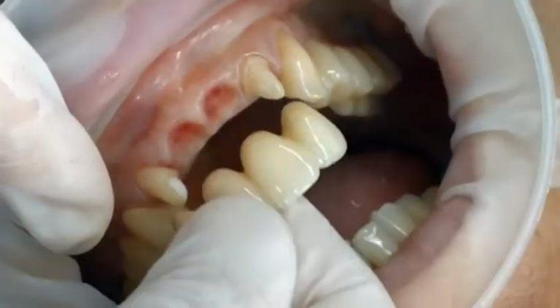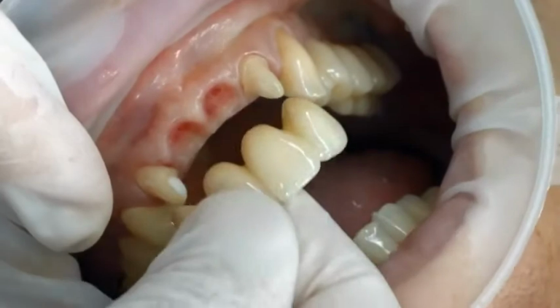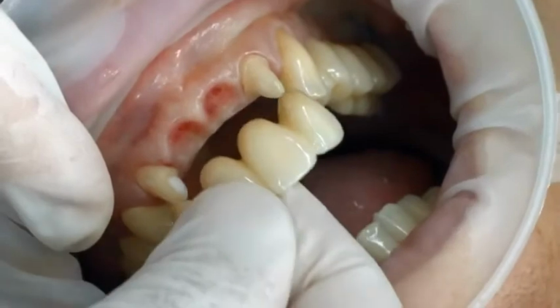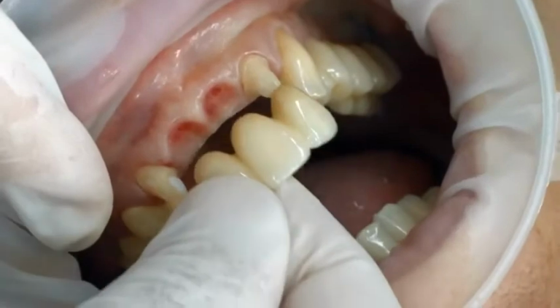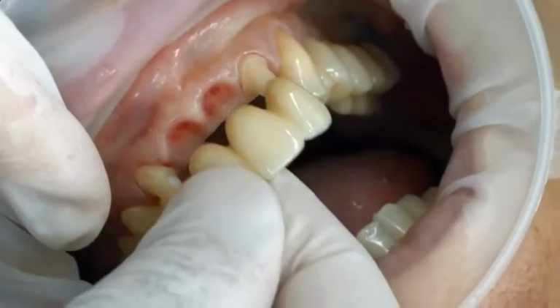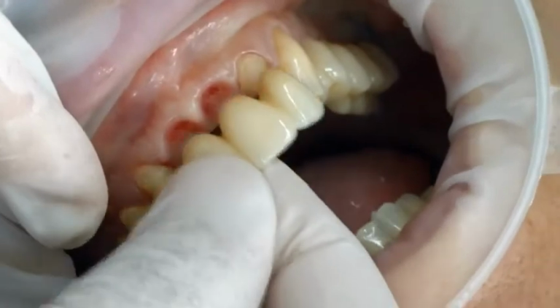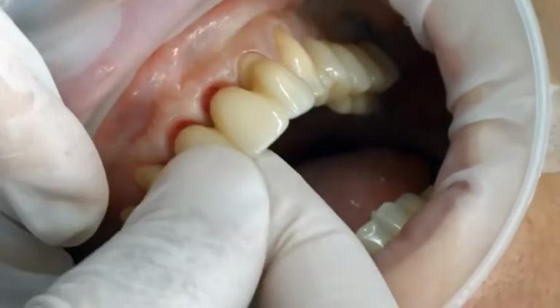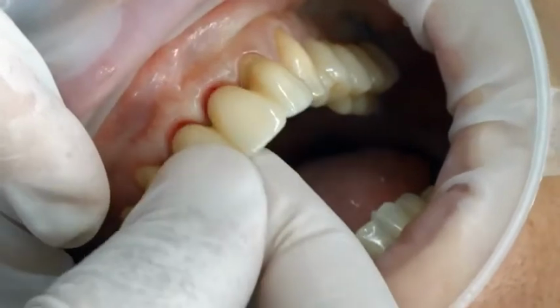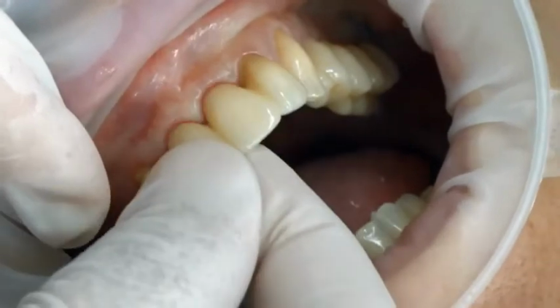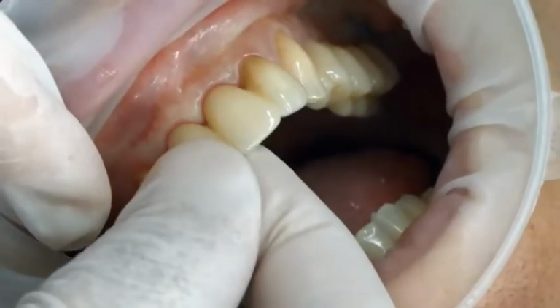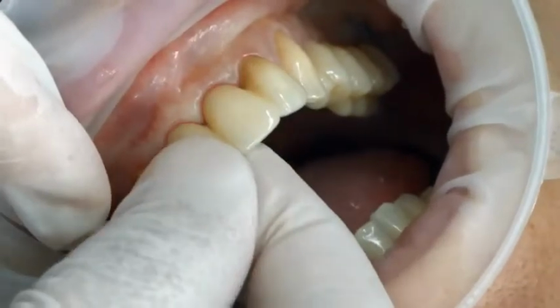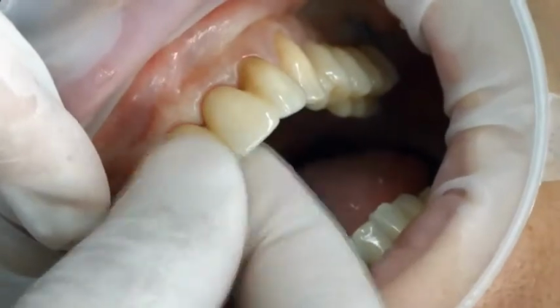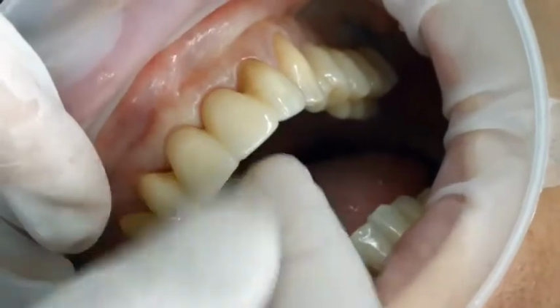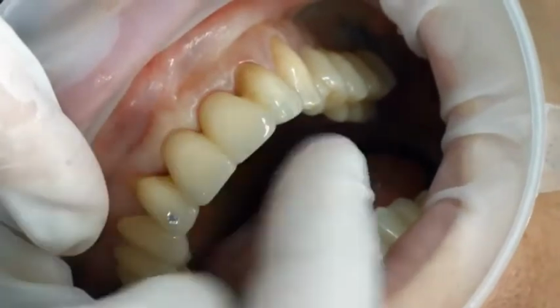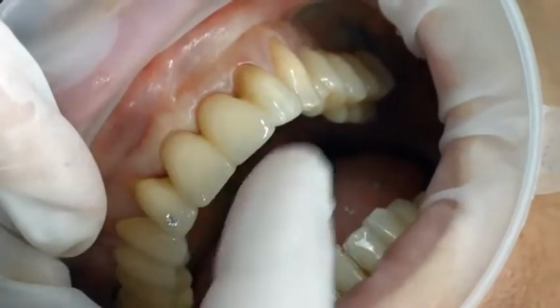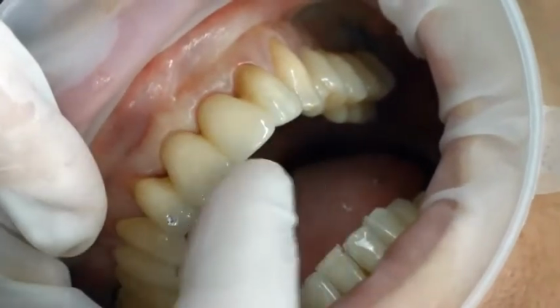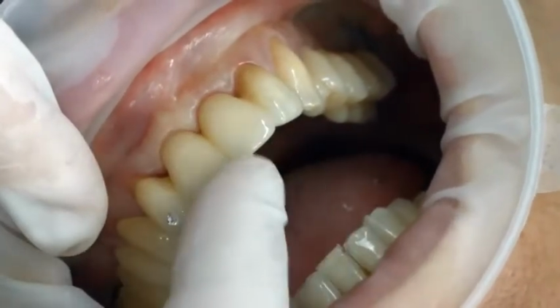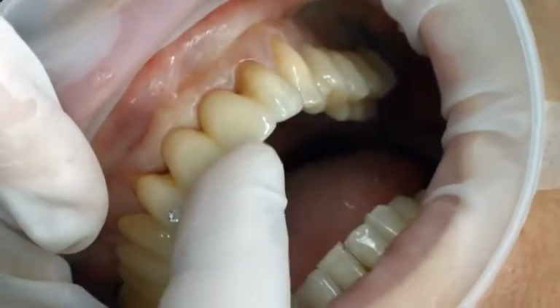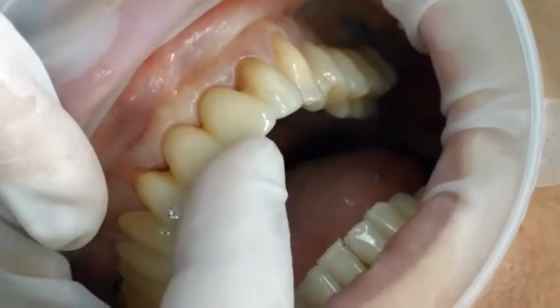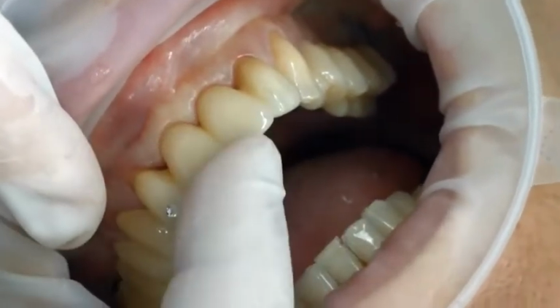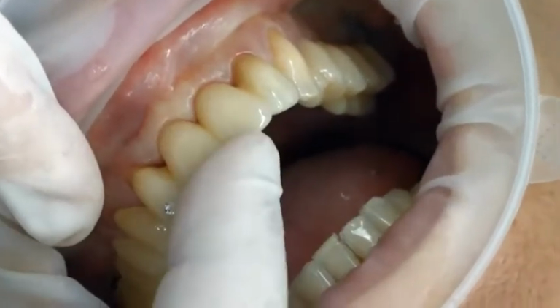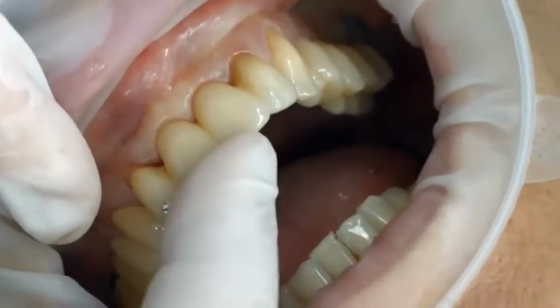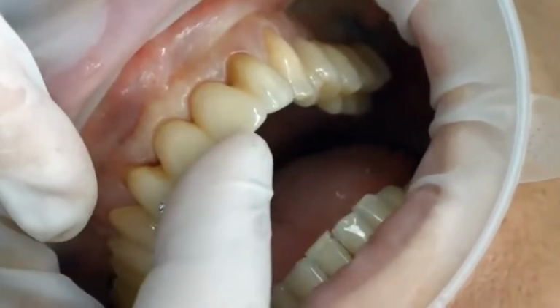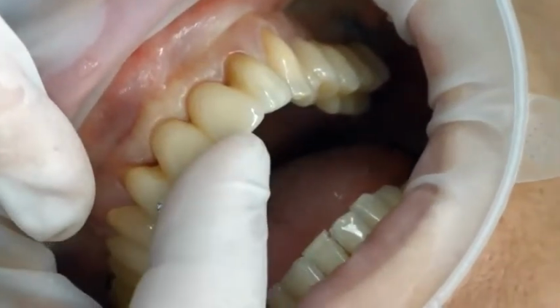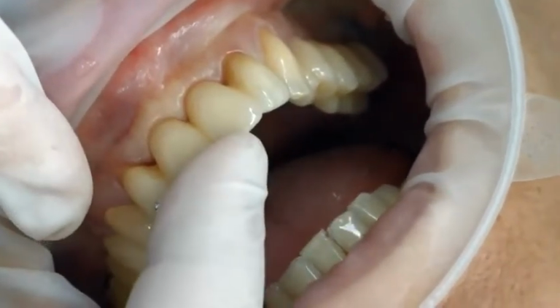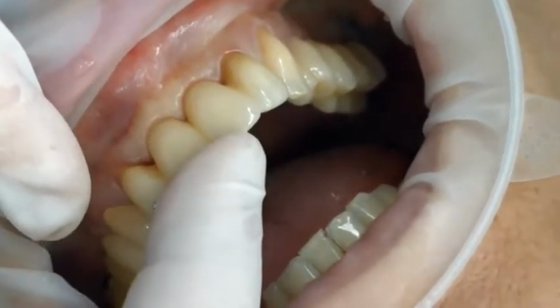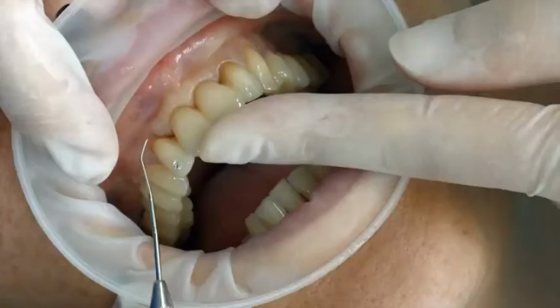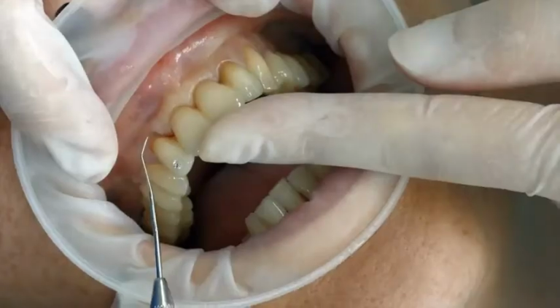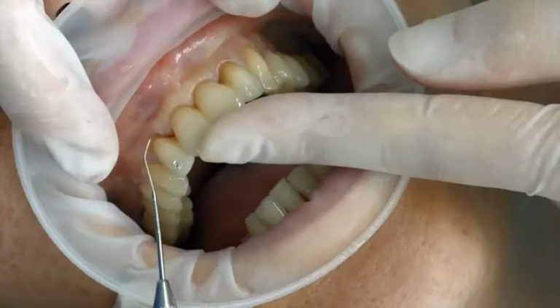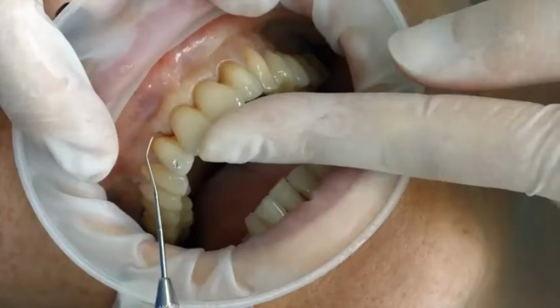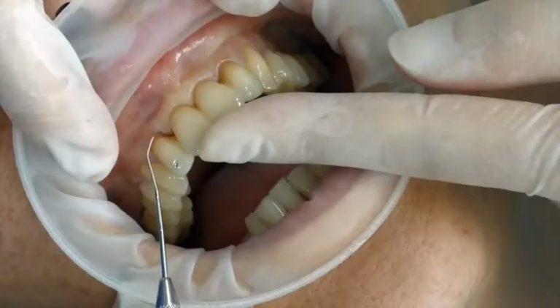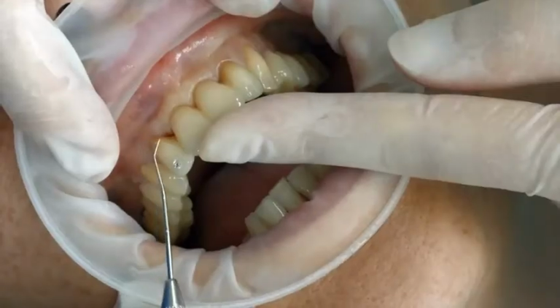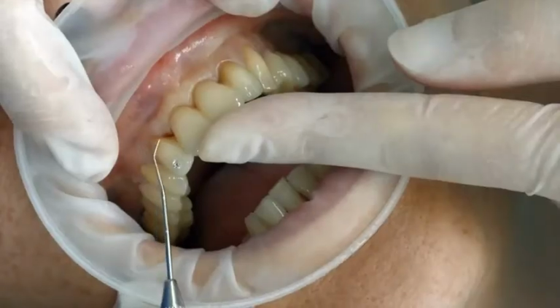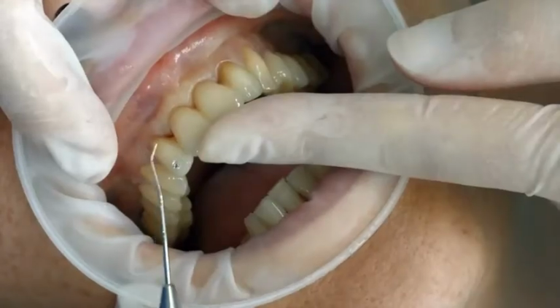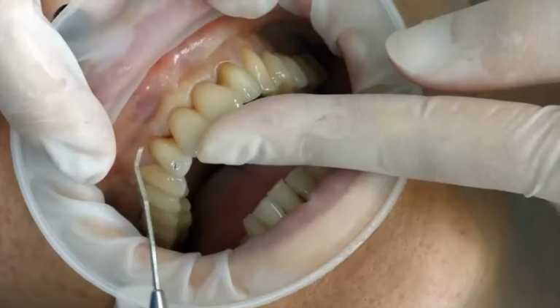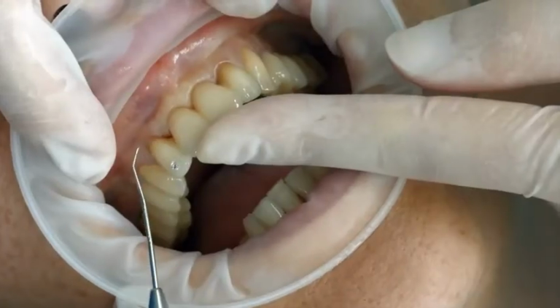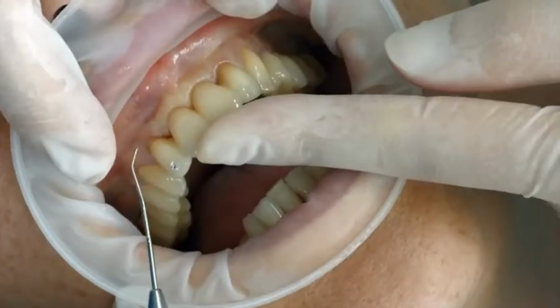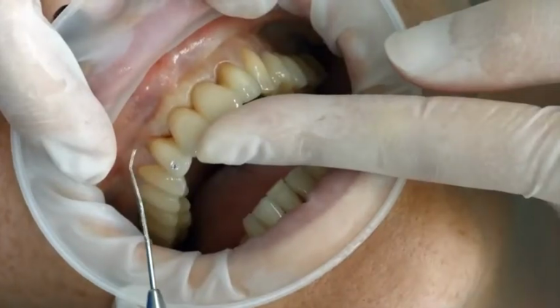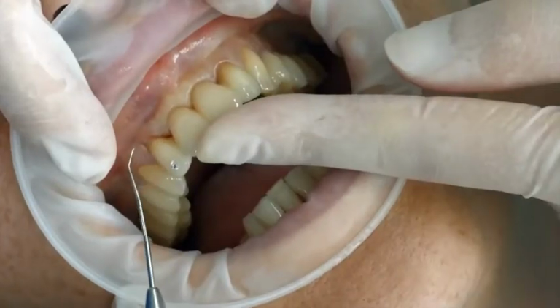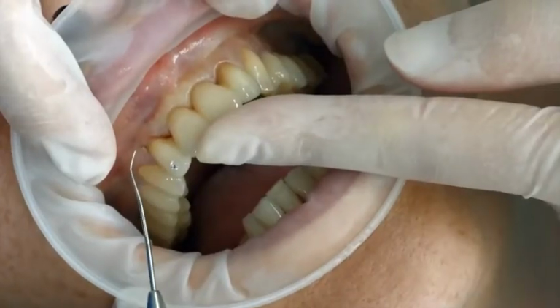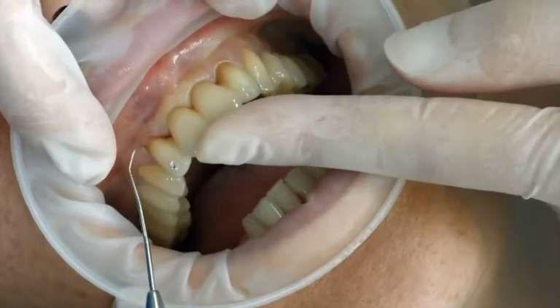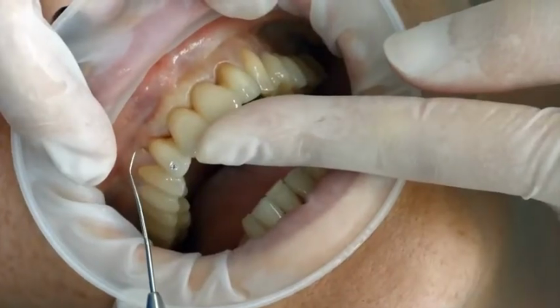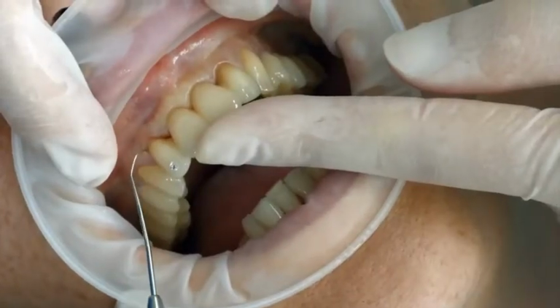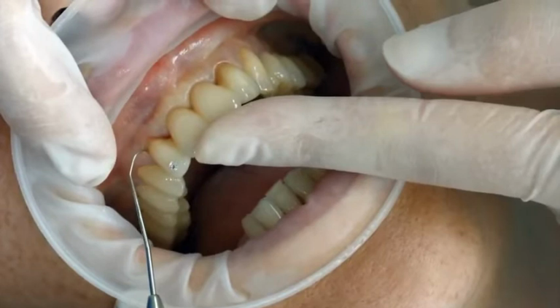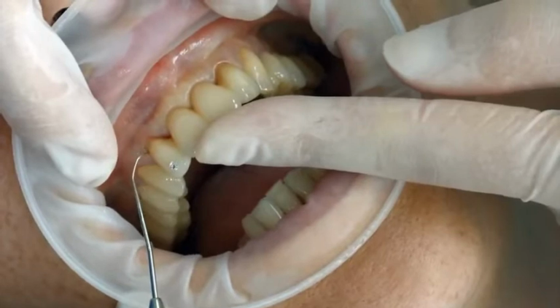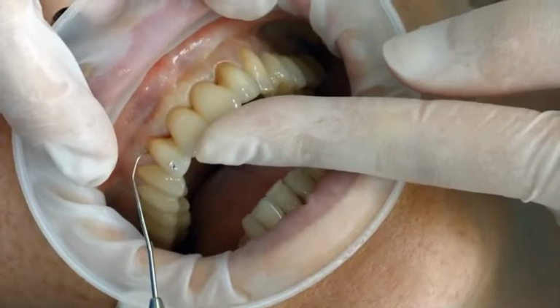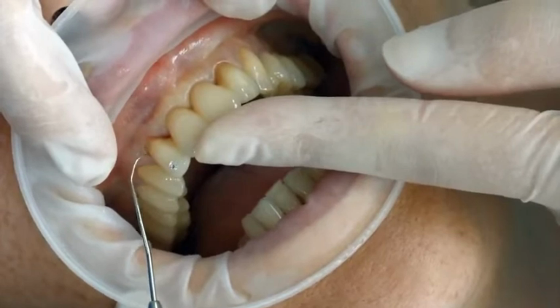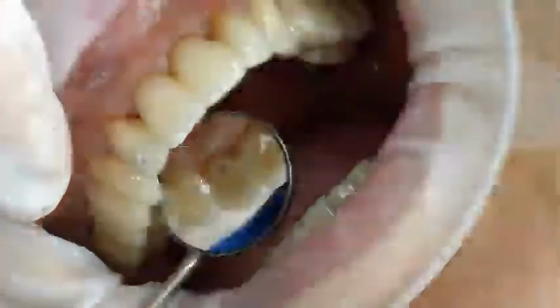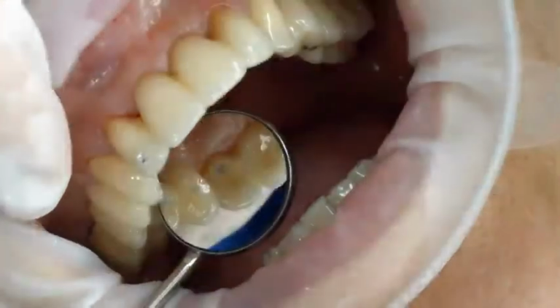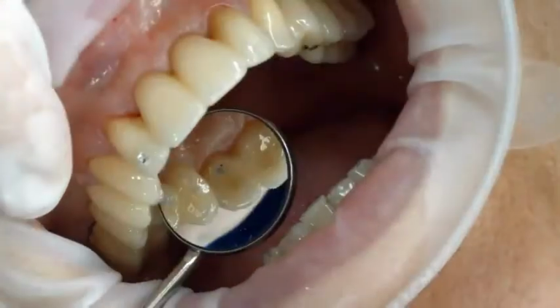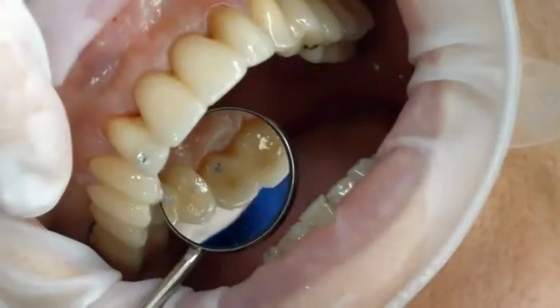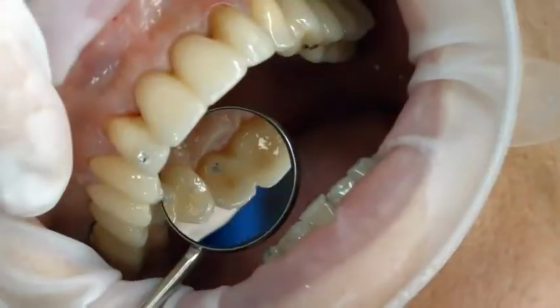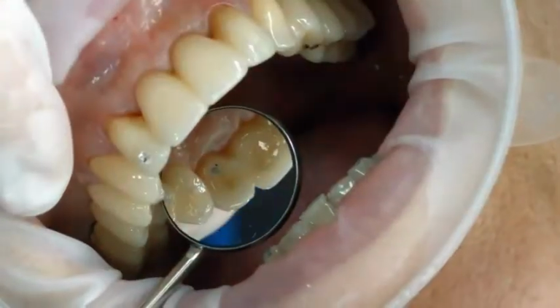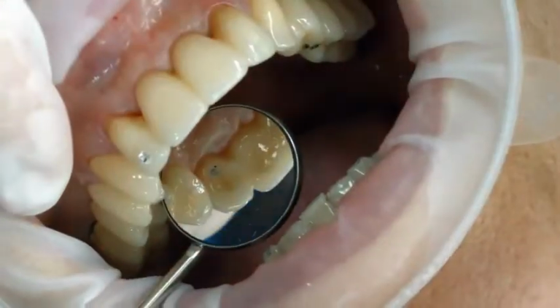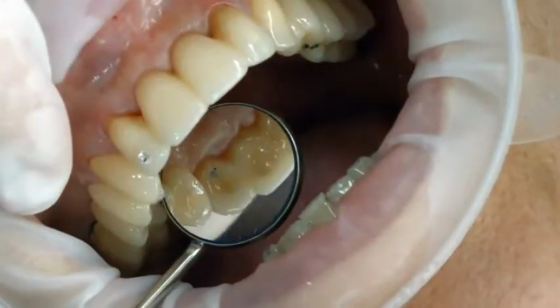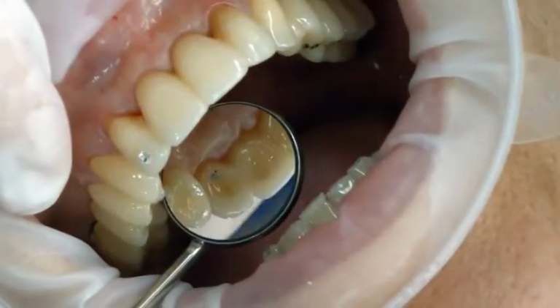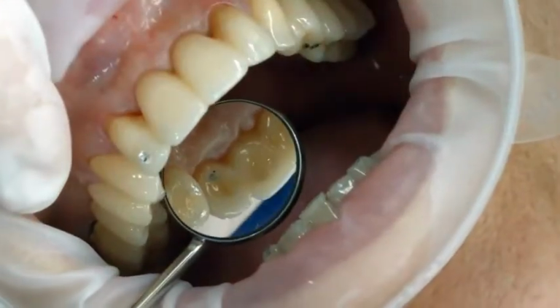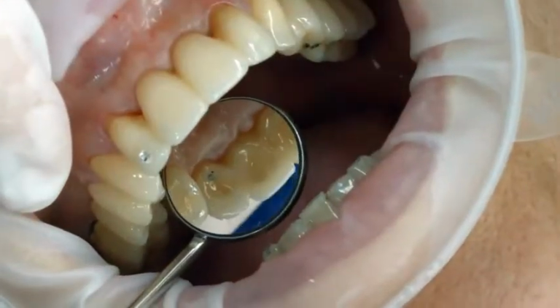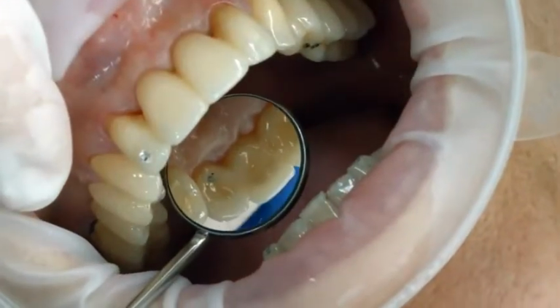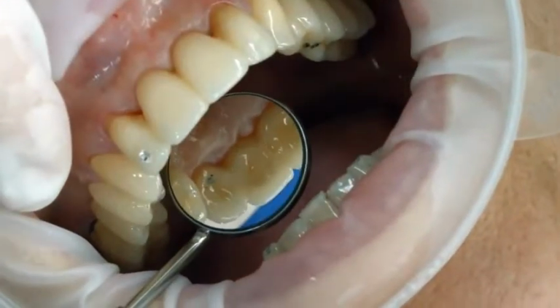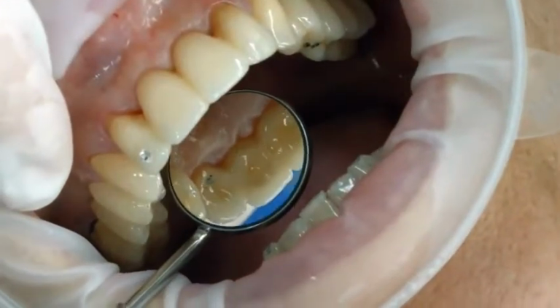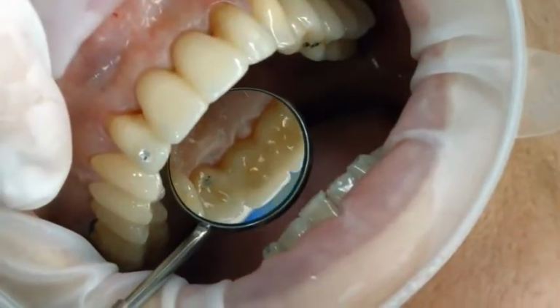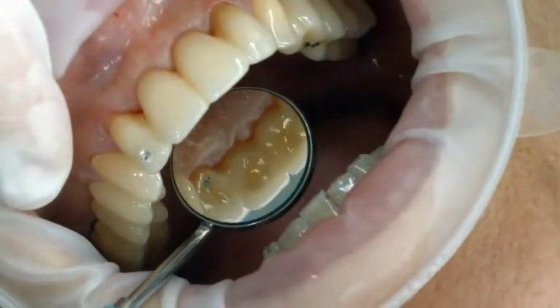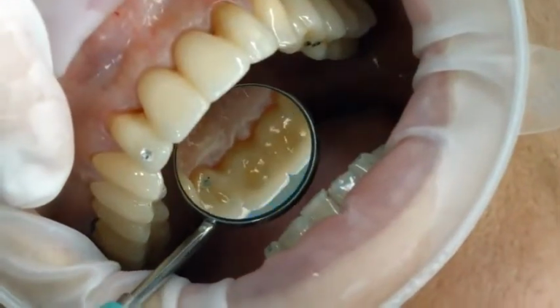When trying in the permanent restoration, check the accuracy of fit, shade effect, and occlusion of the restoration.